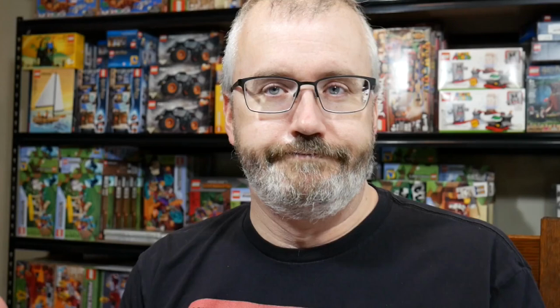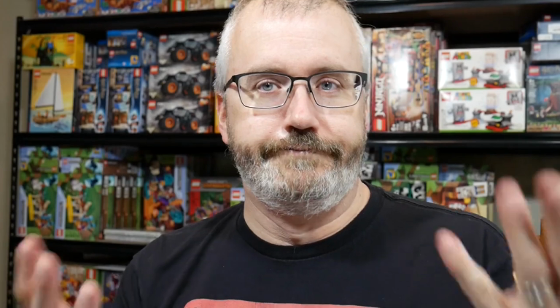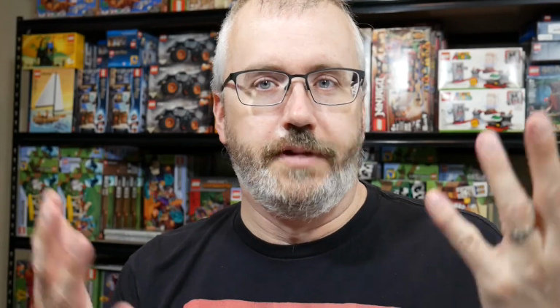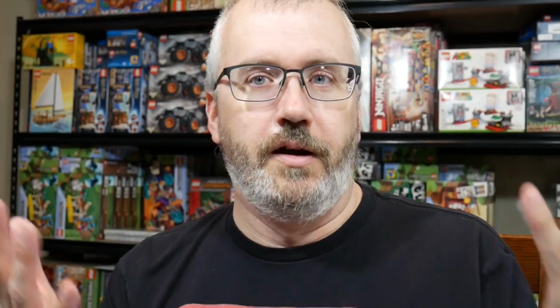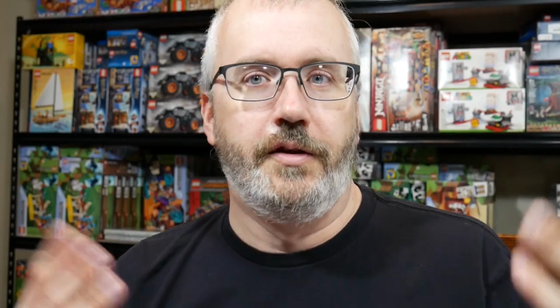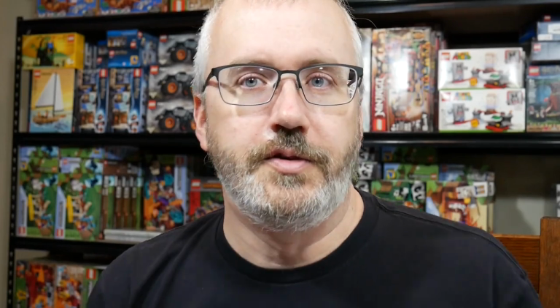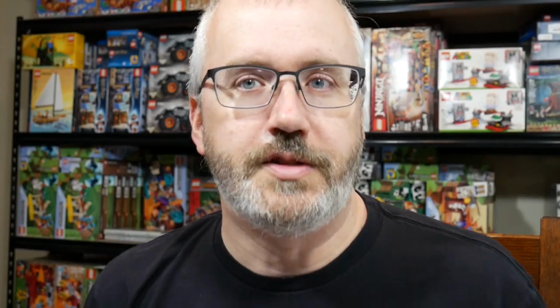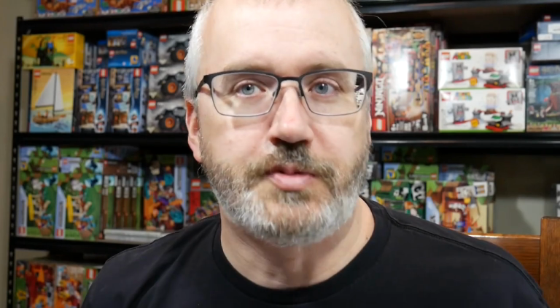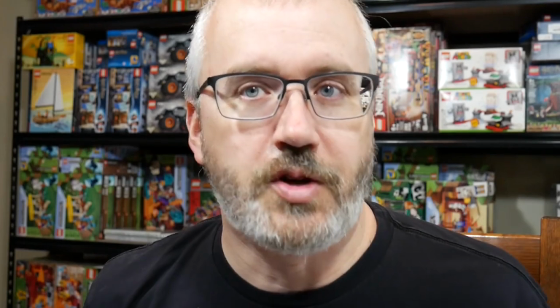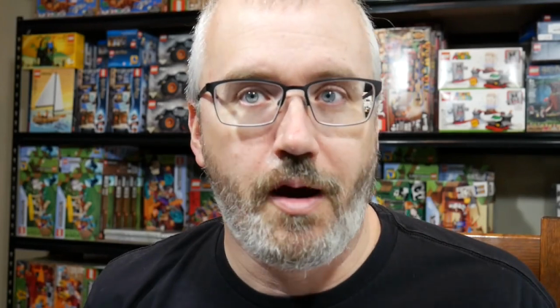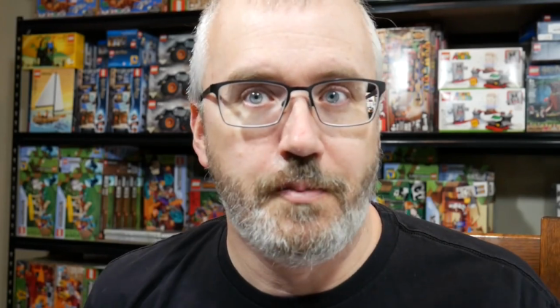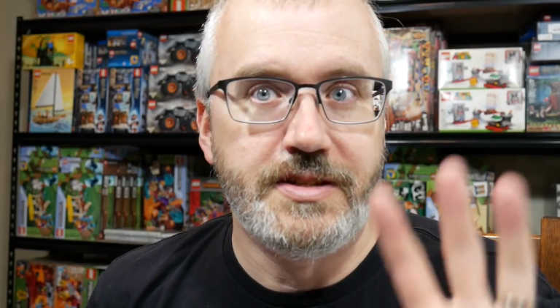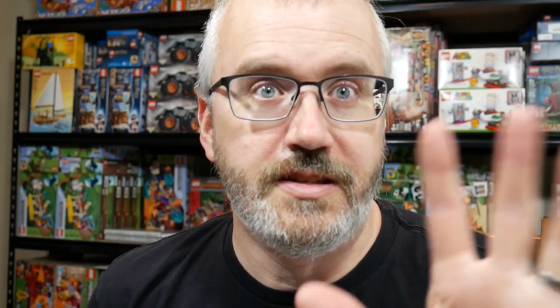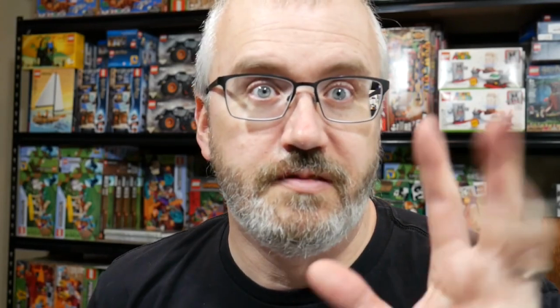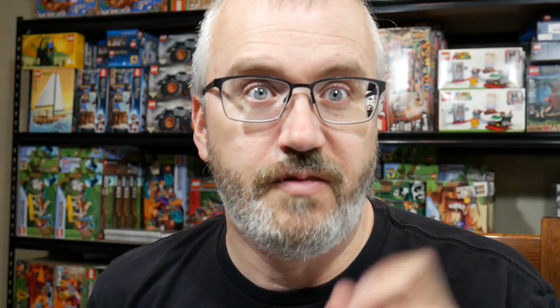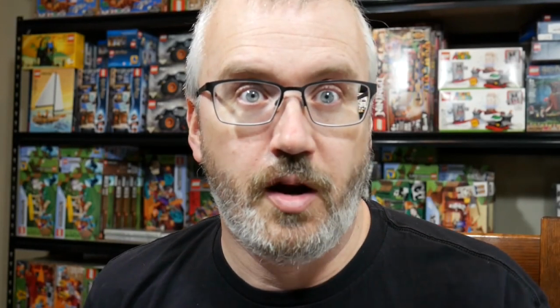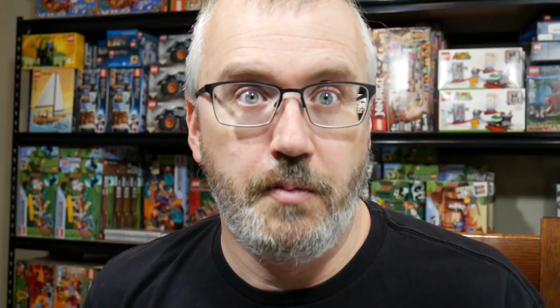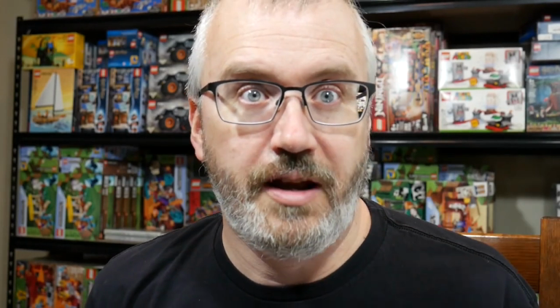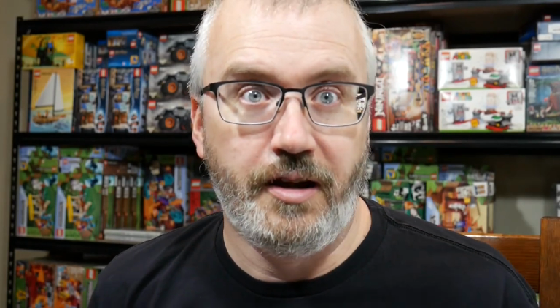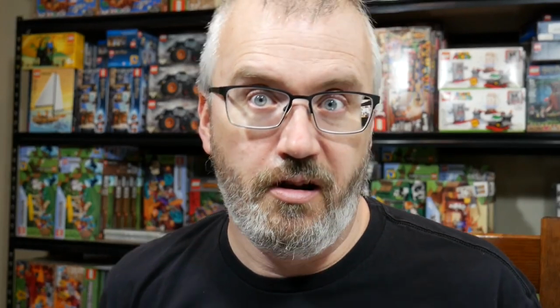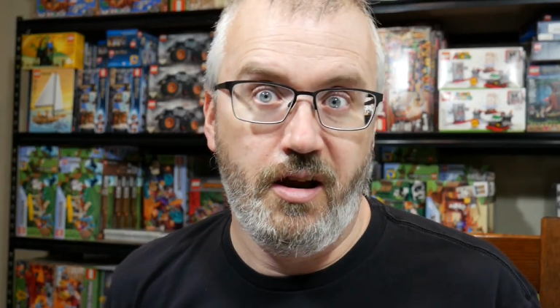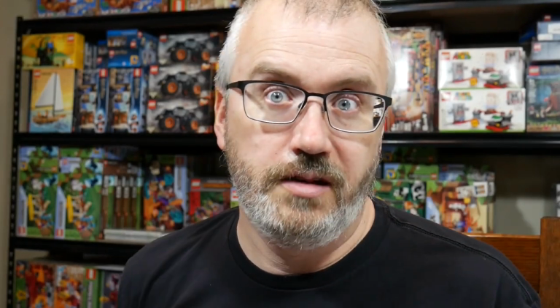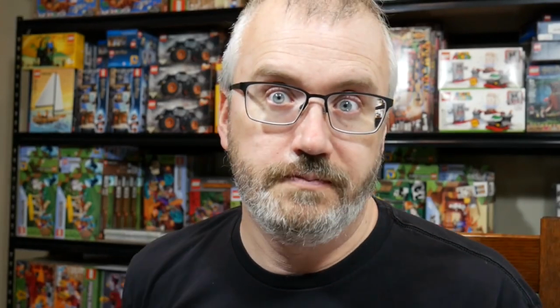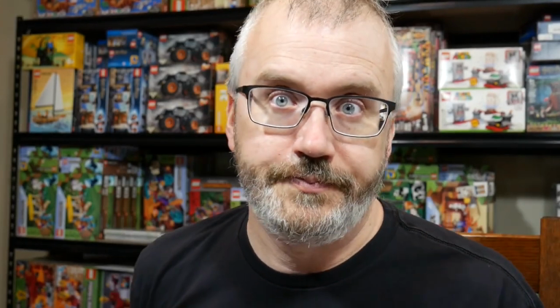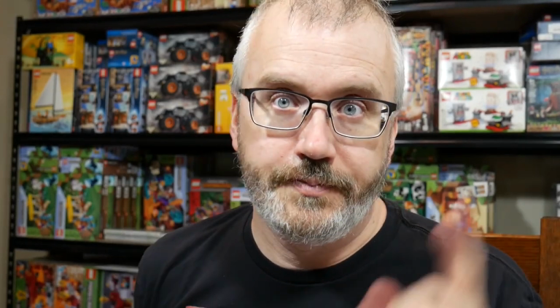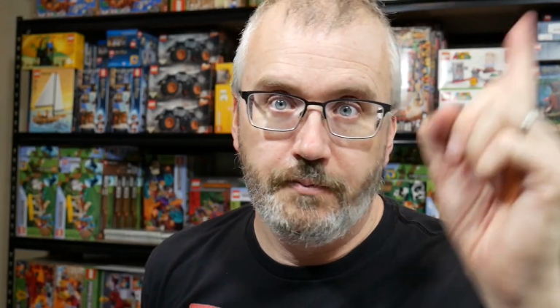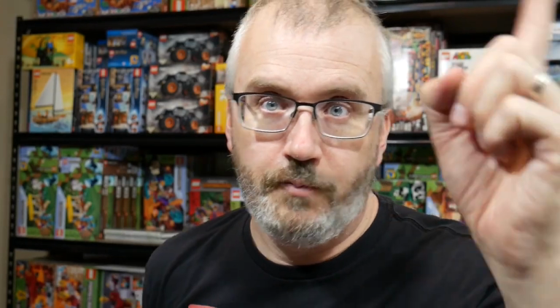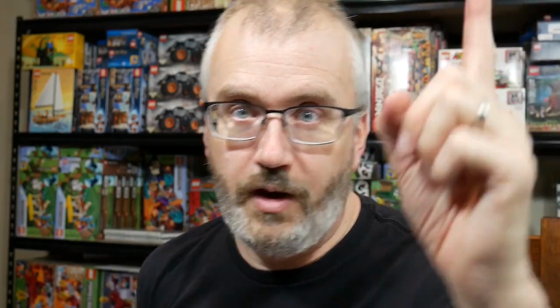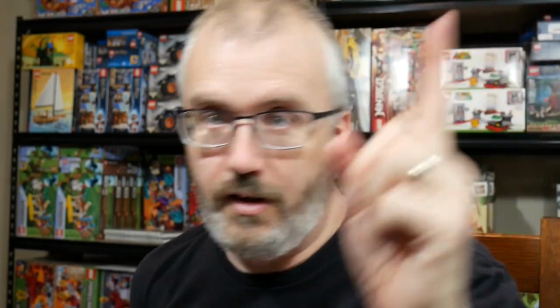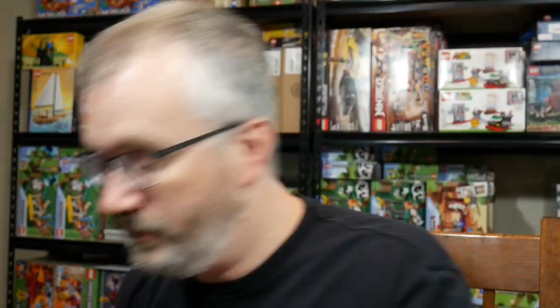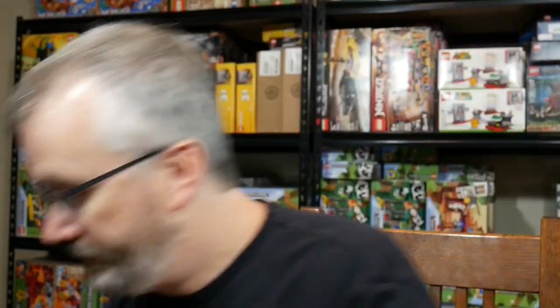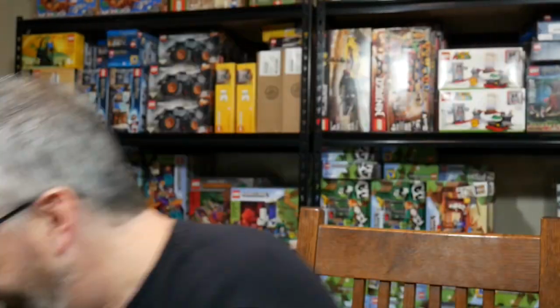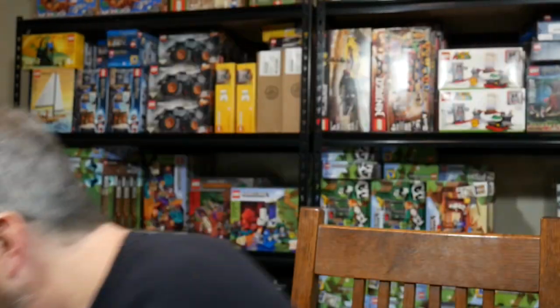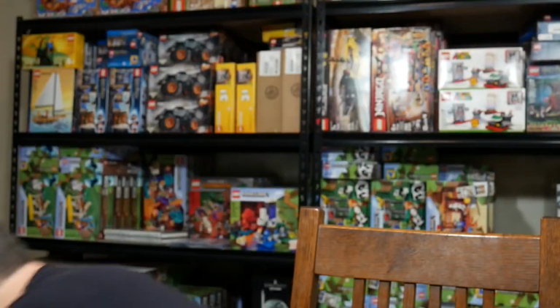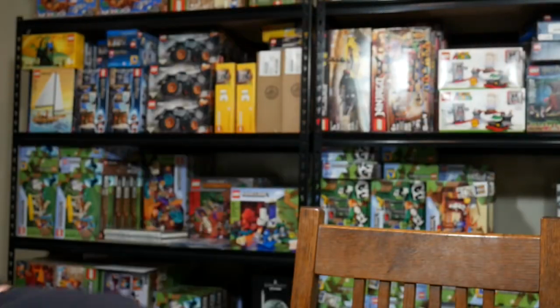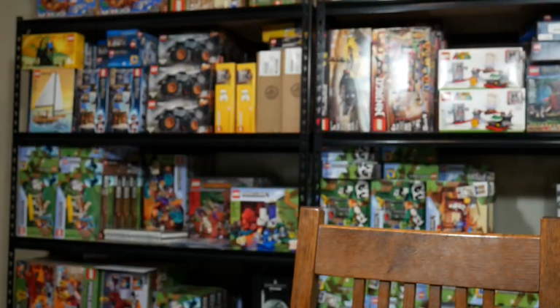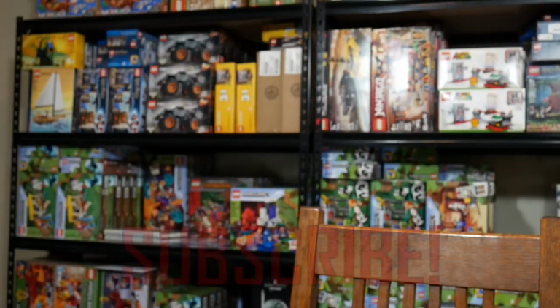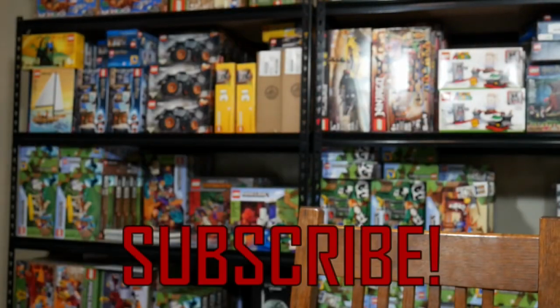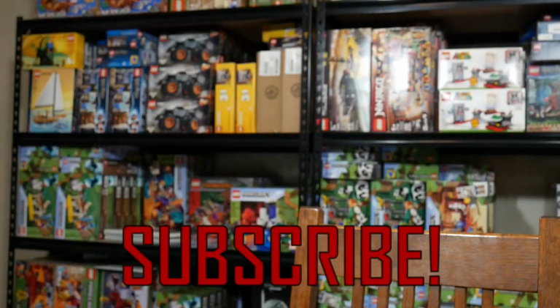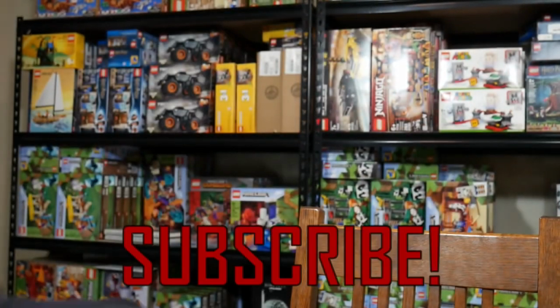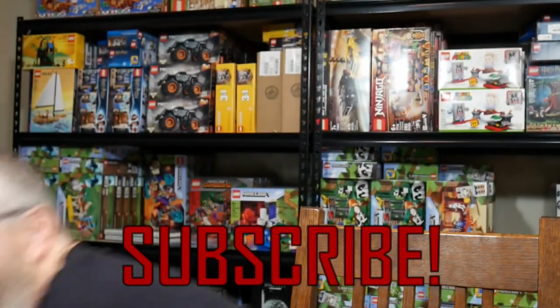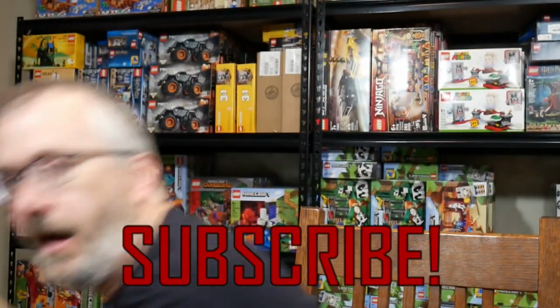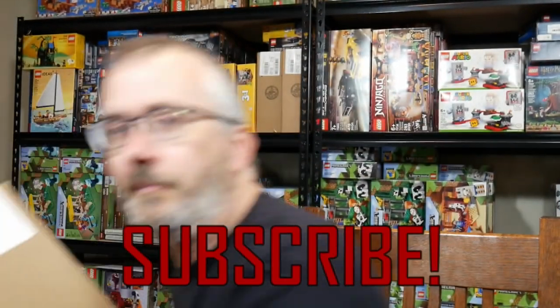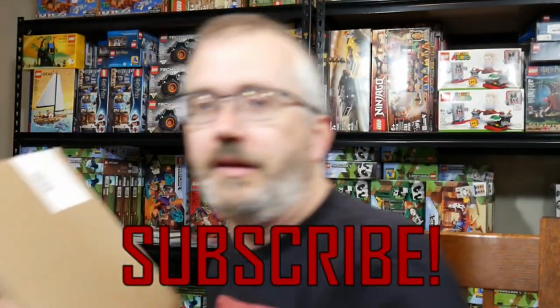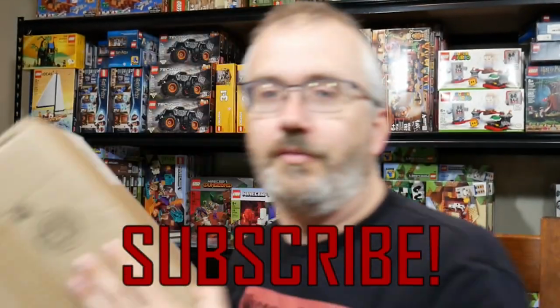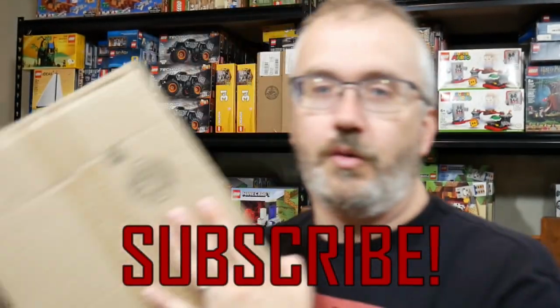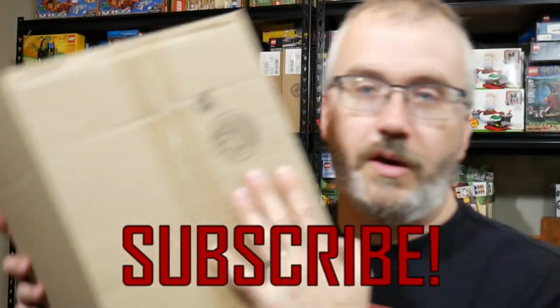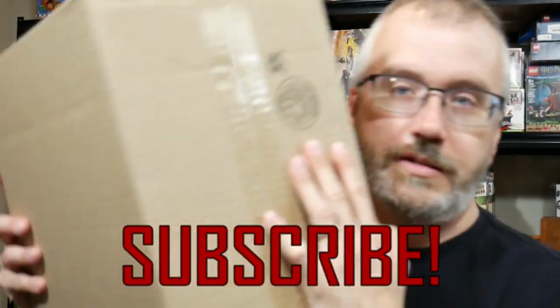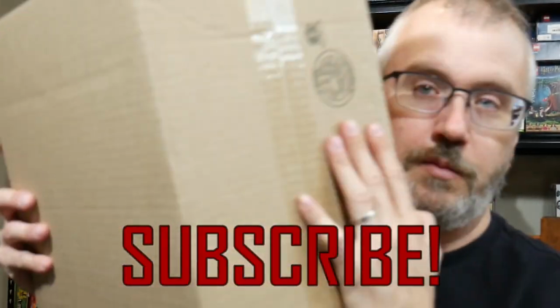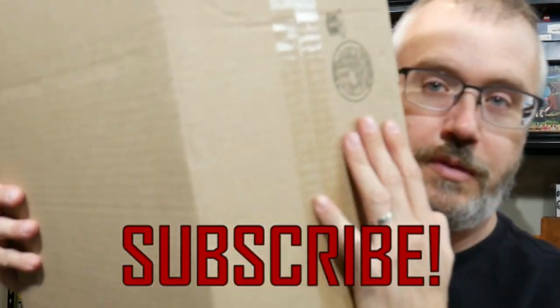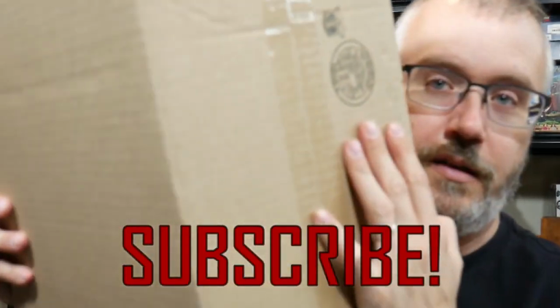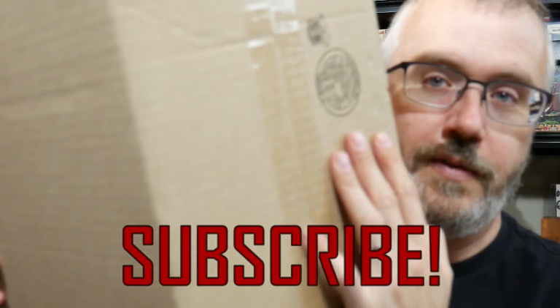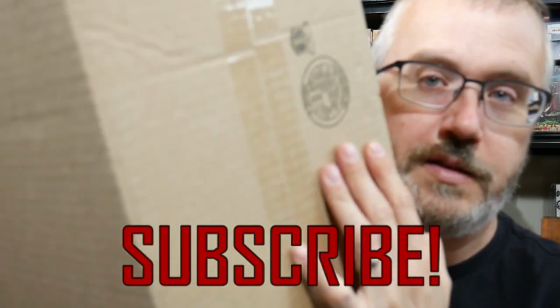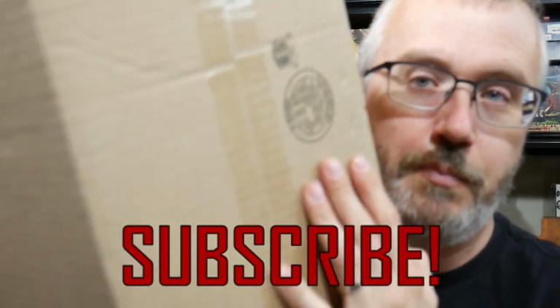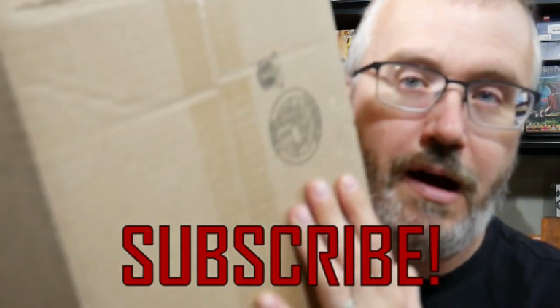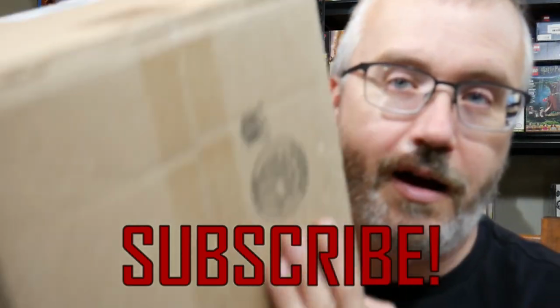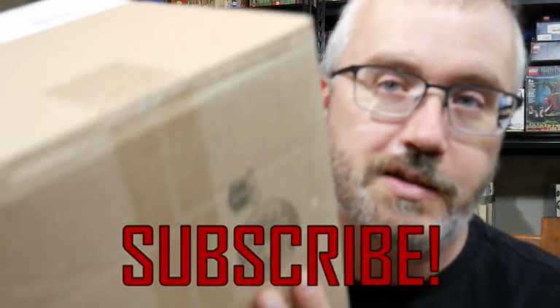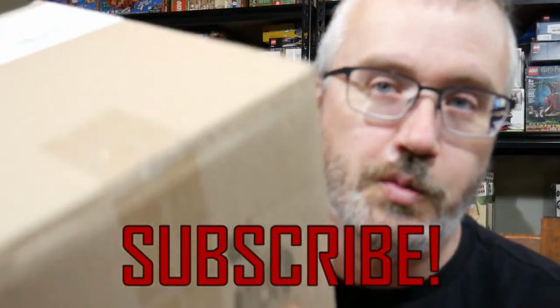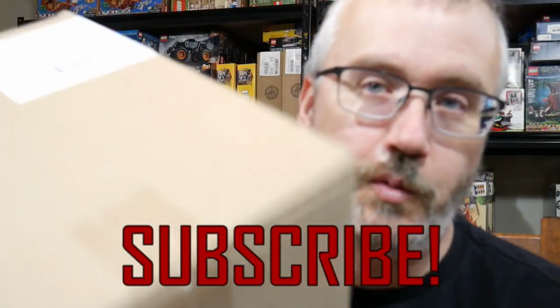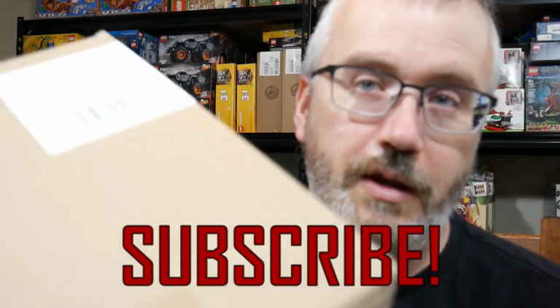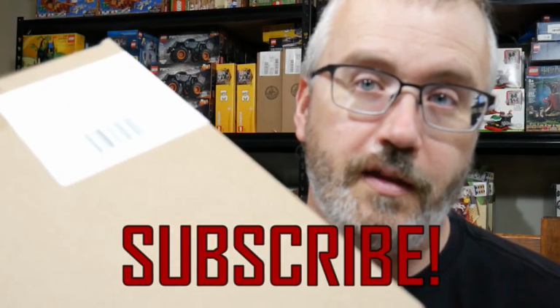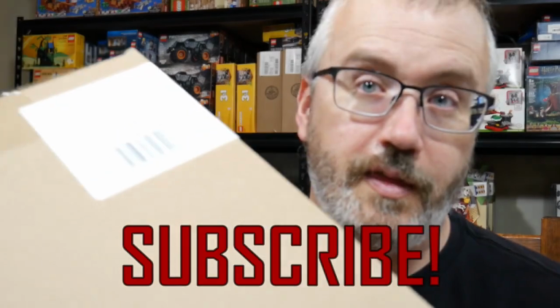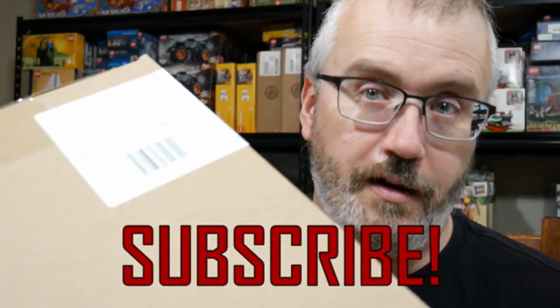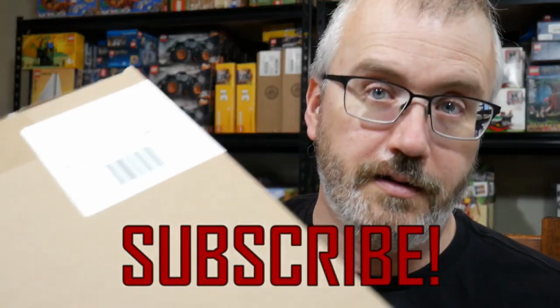A hundred subscribers isn't very many, right? I'm giving away something in this box when we get there.